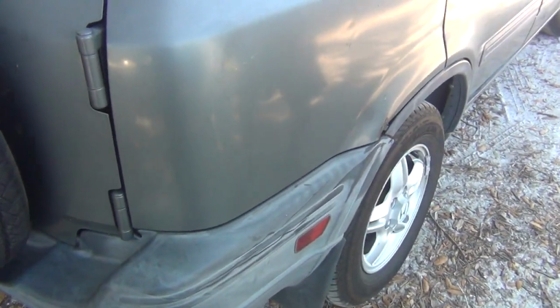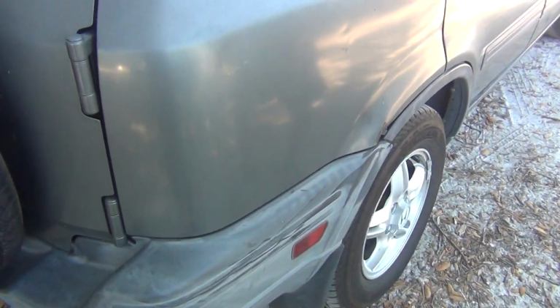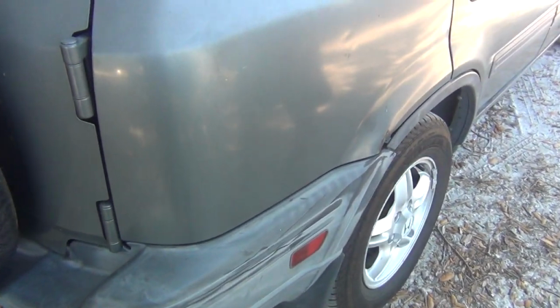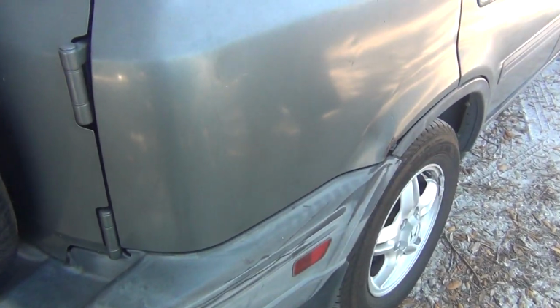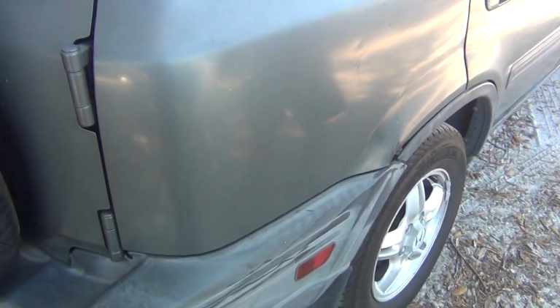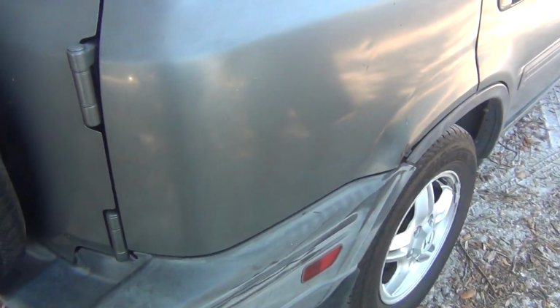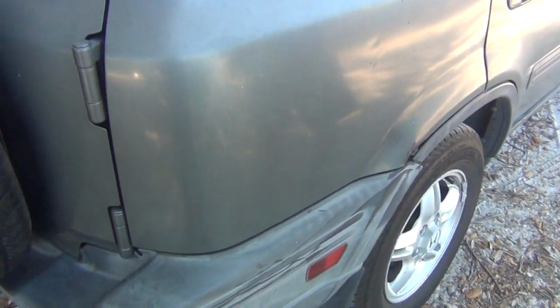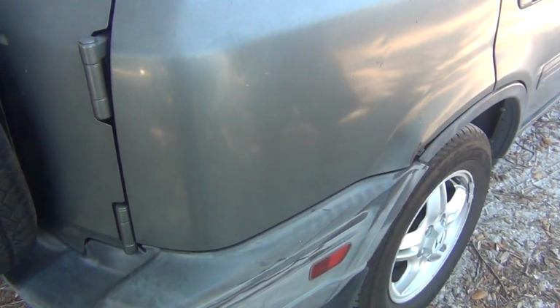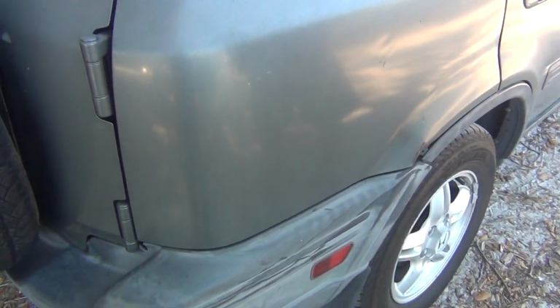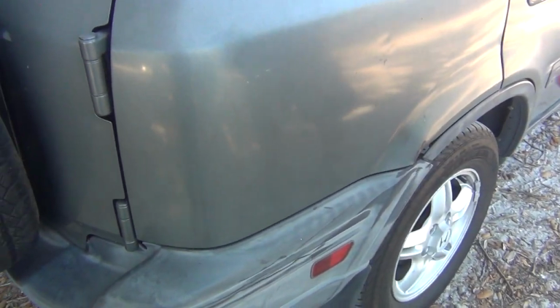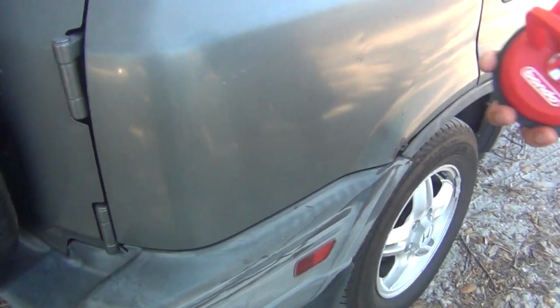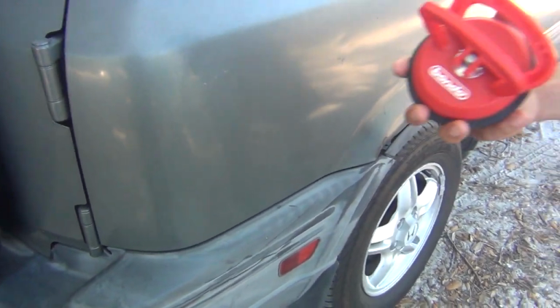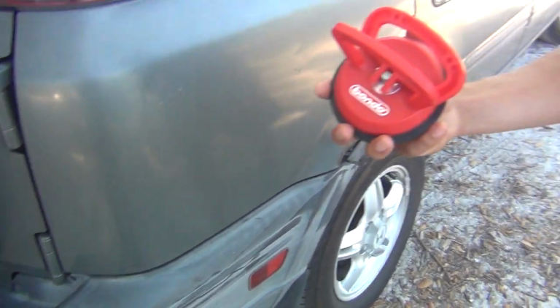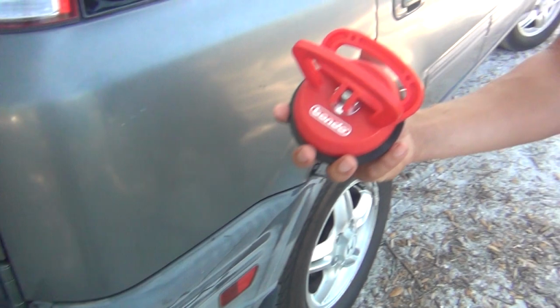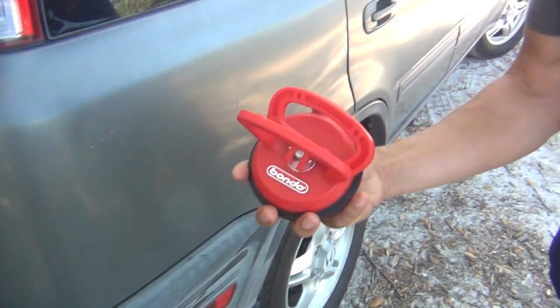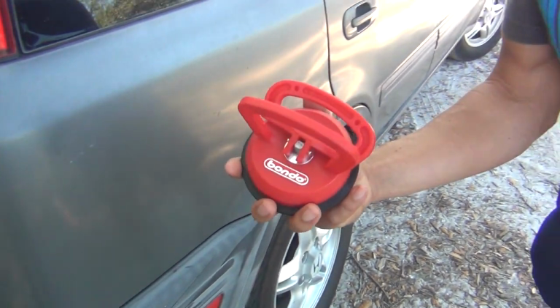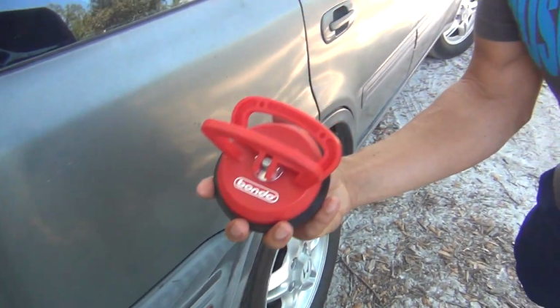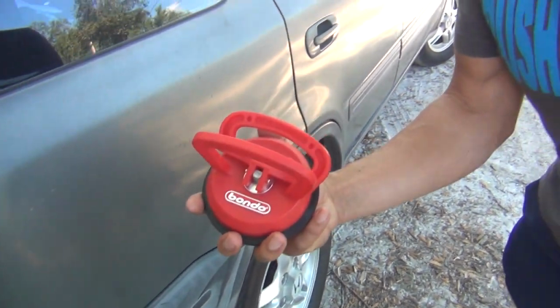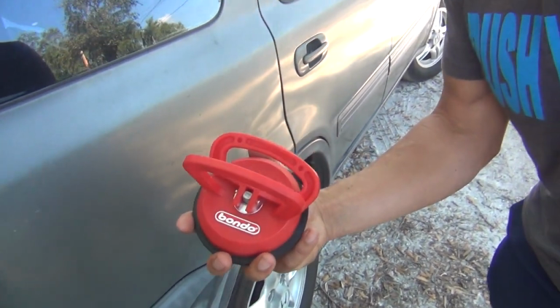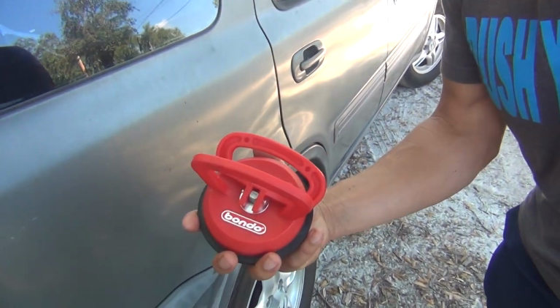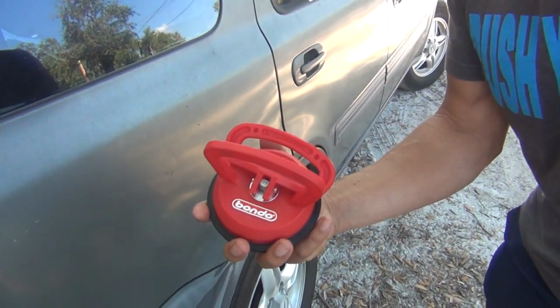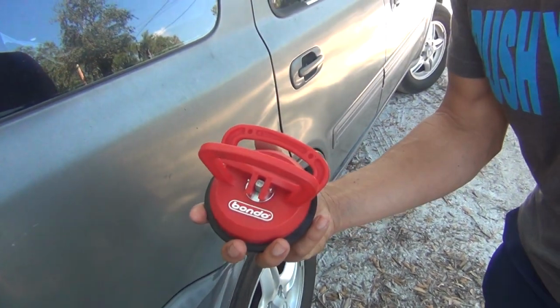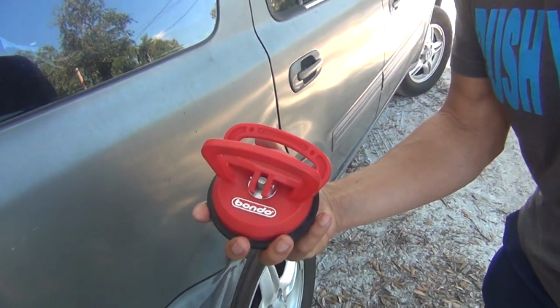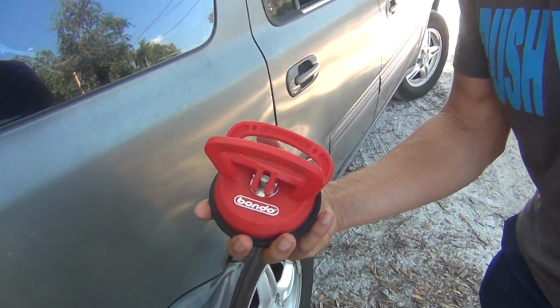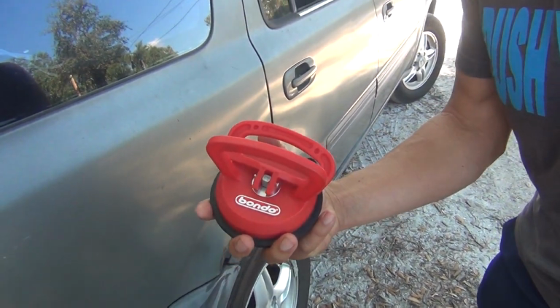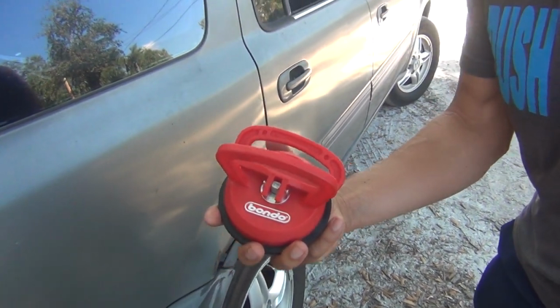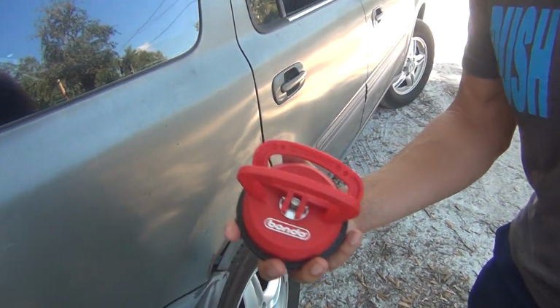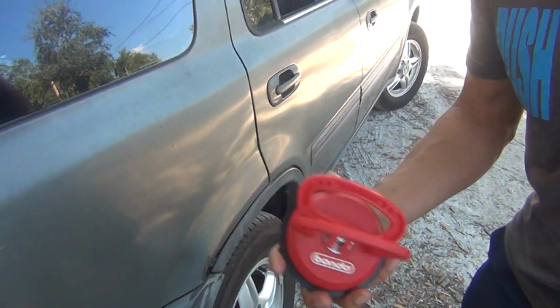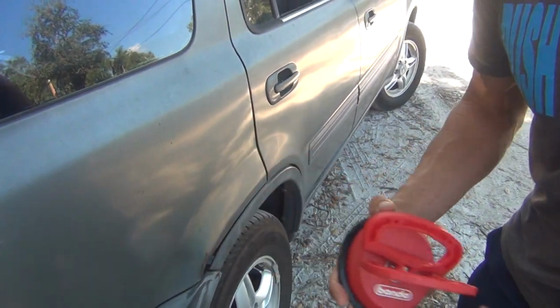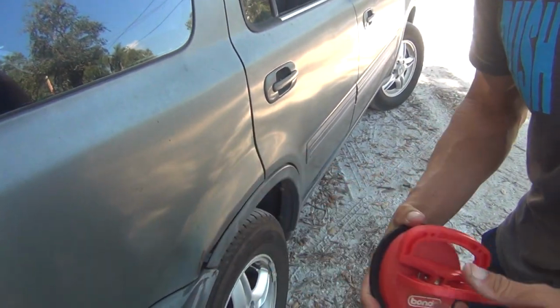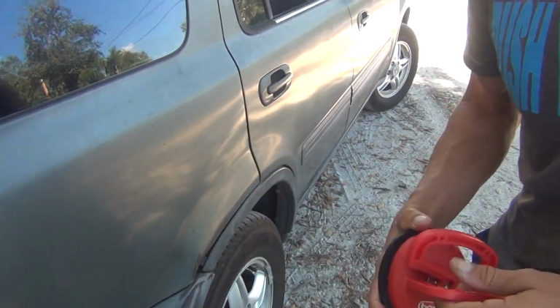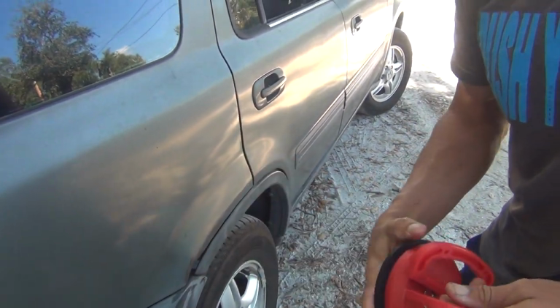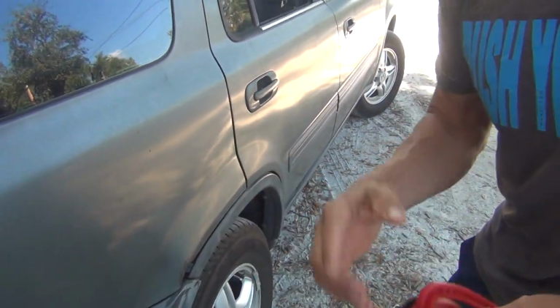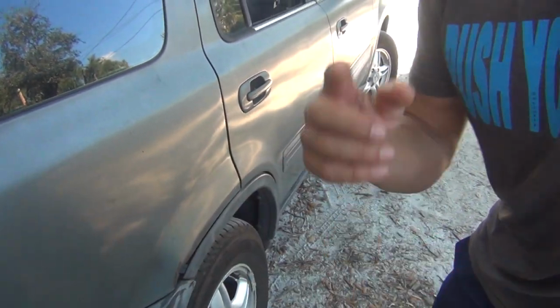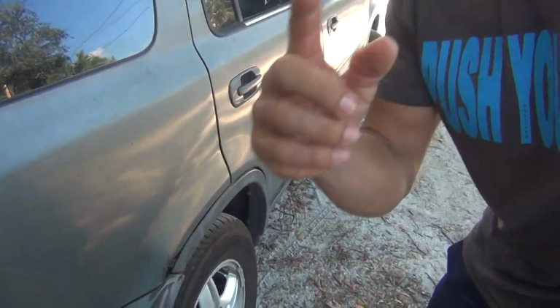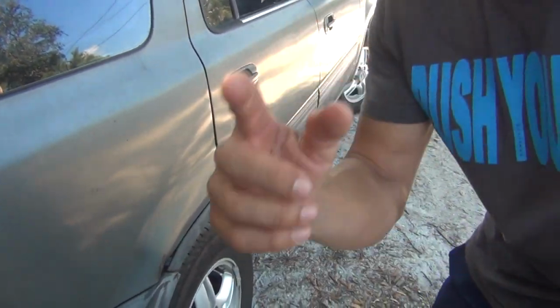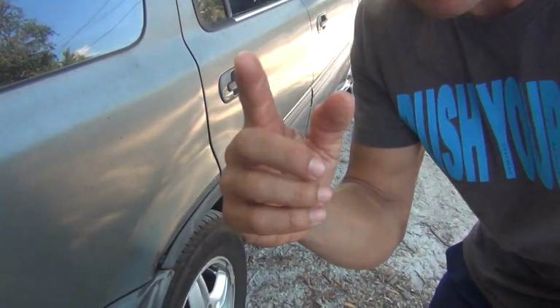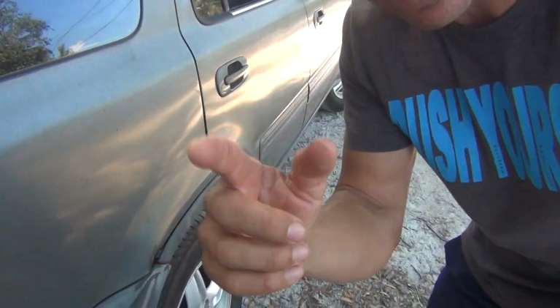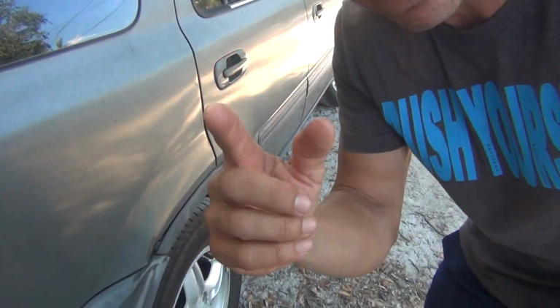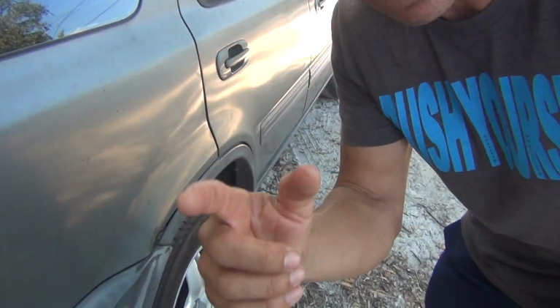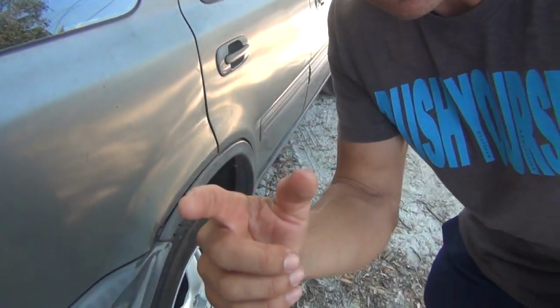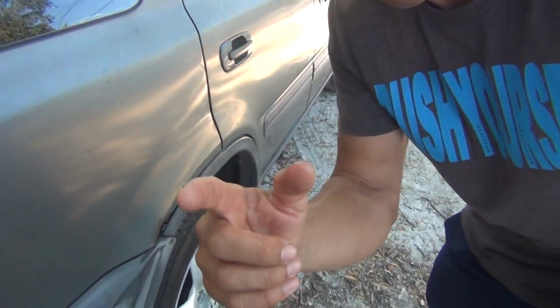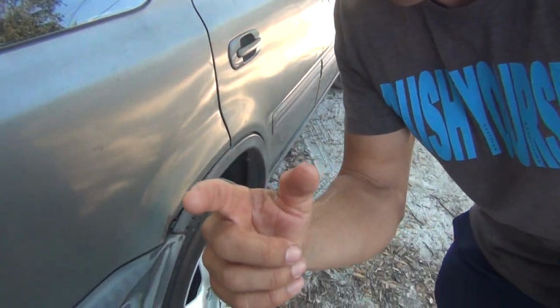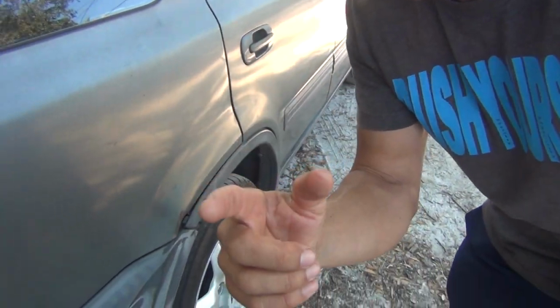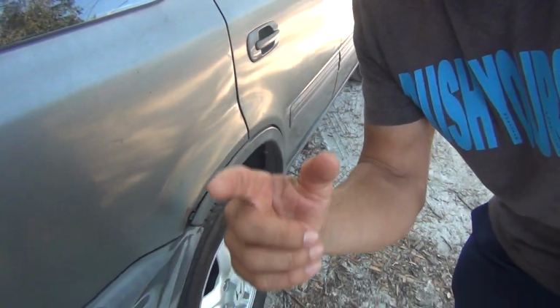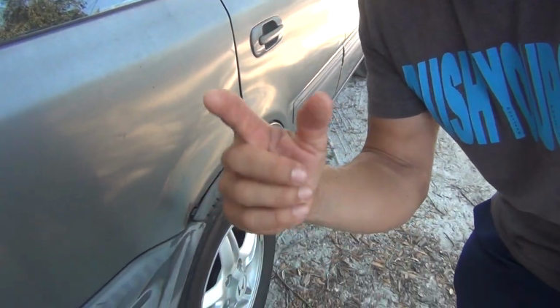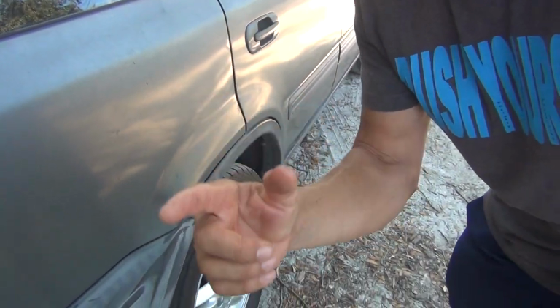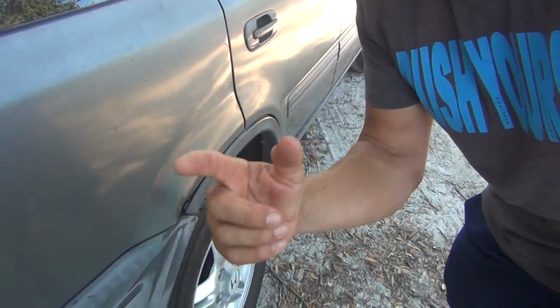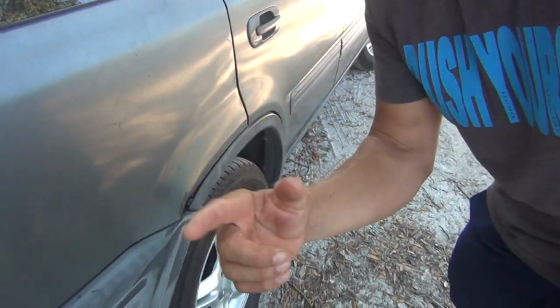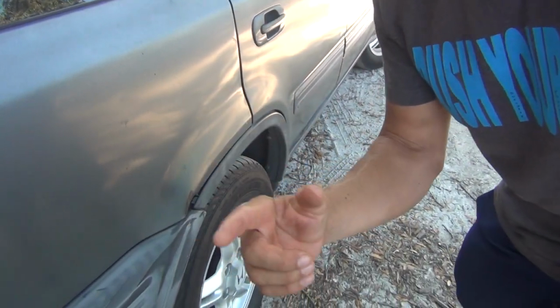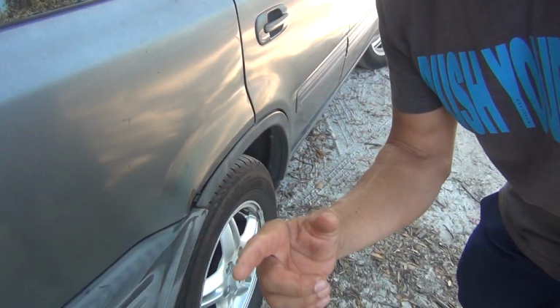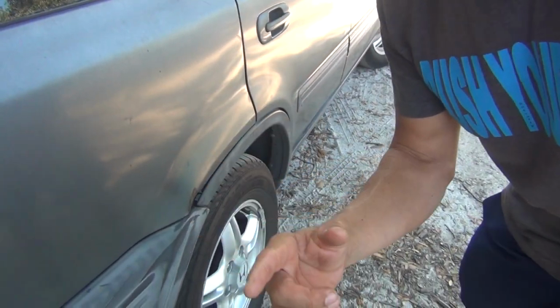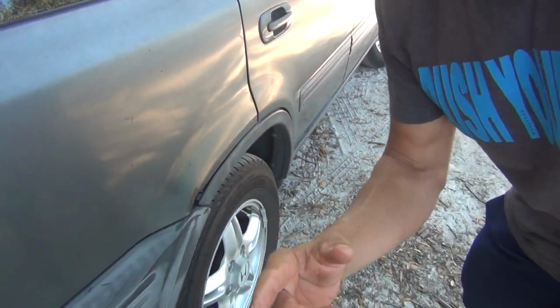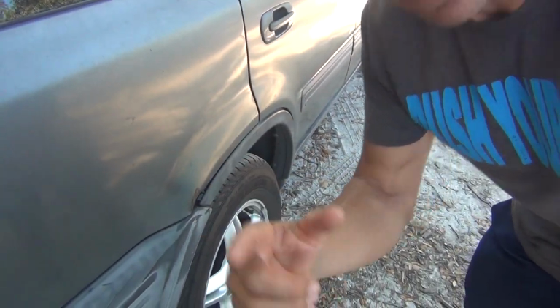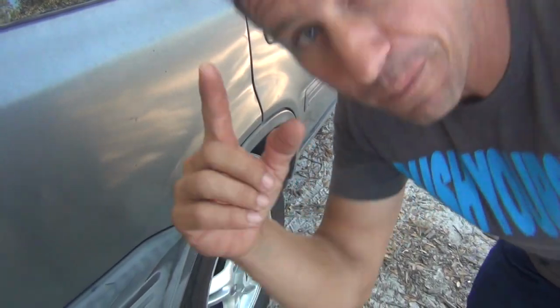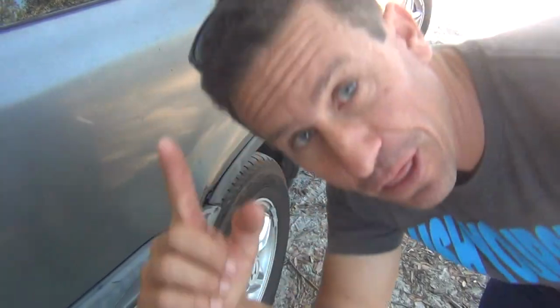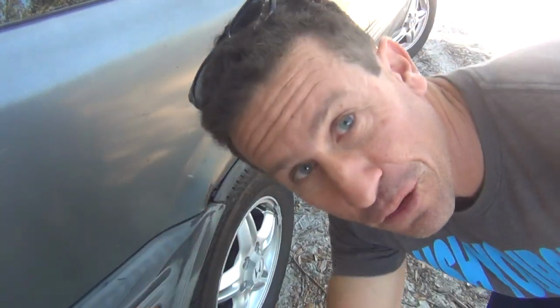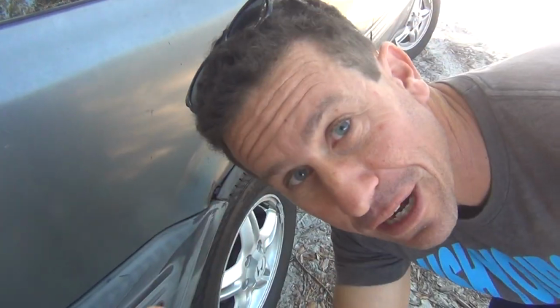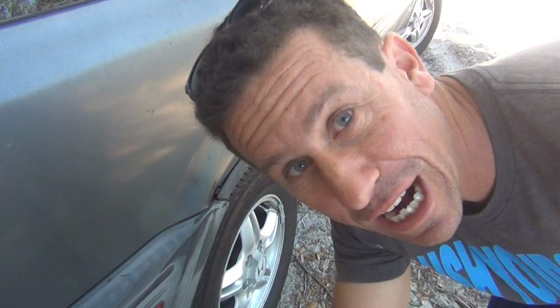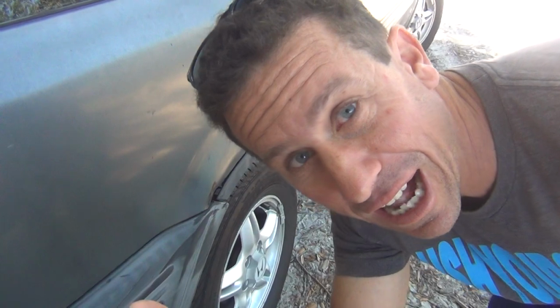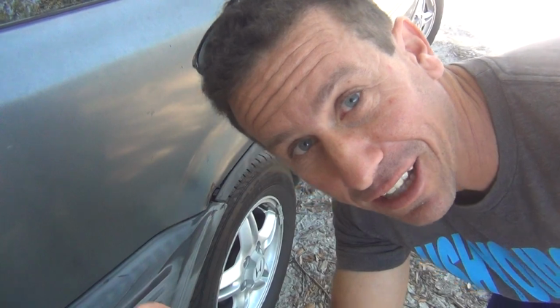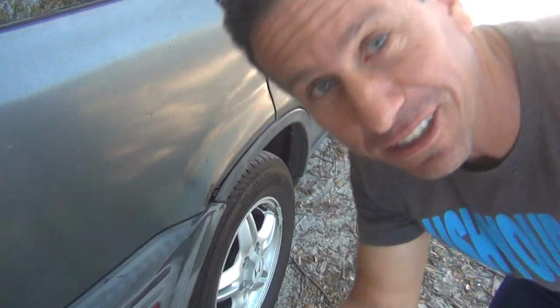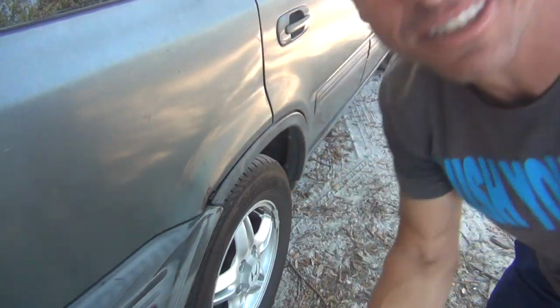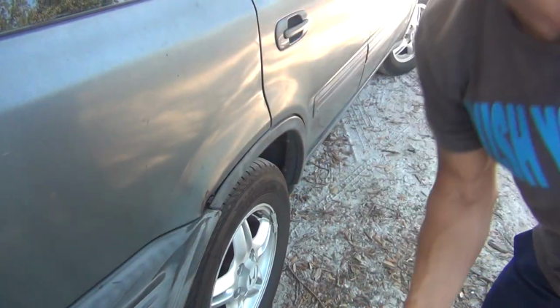Ladies and gentlemen, the Bondo dent puller. We've just increased the value of this vehicle by $3.